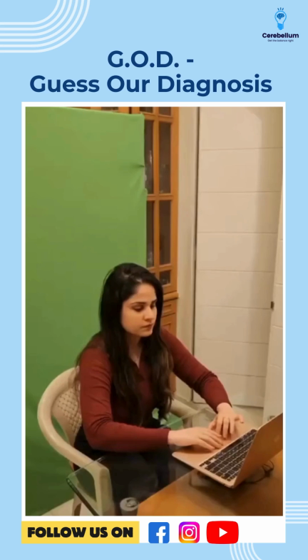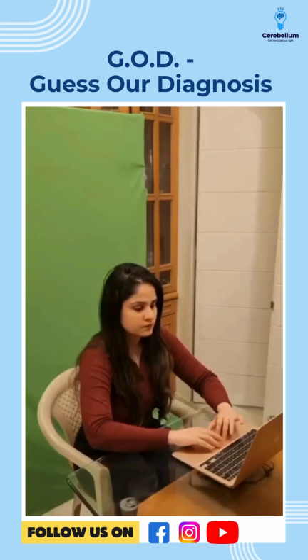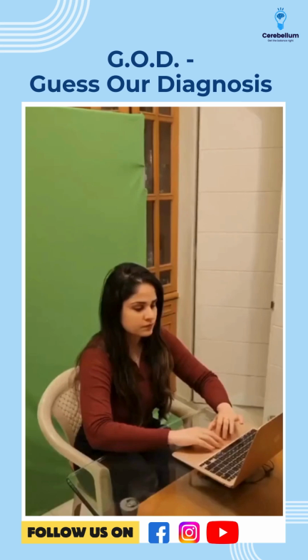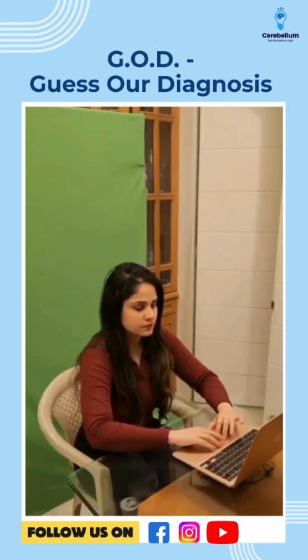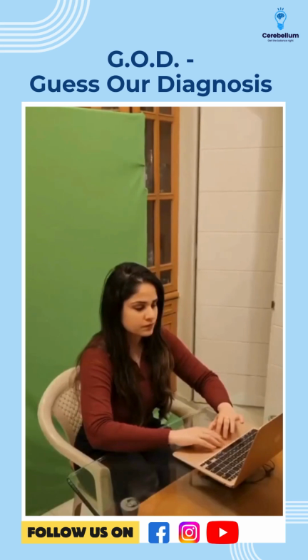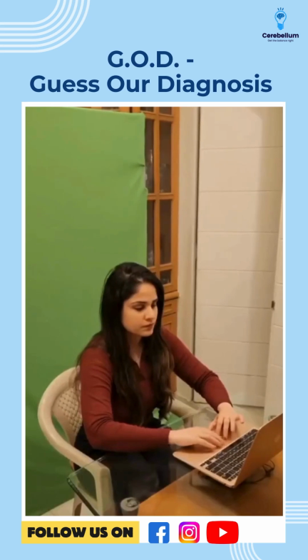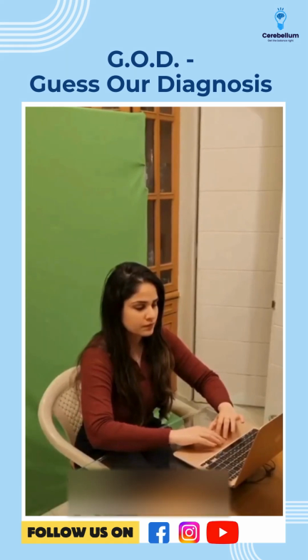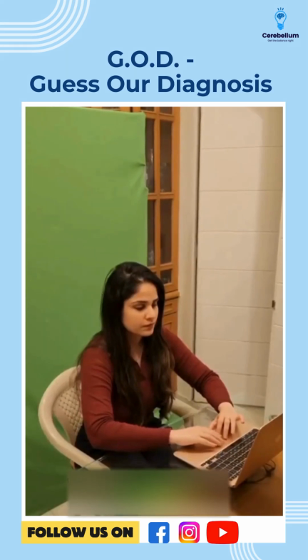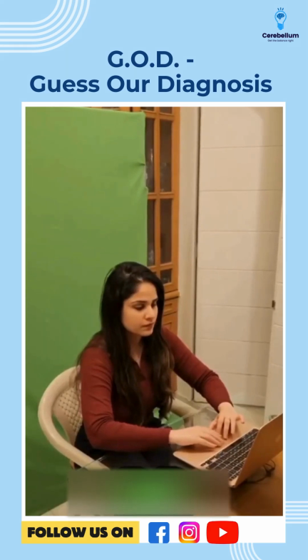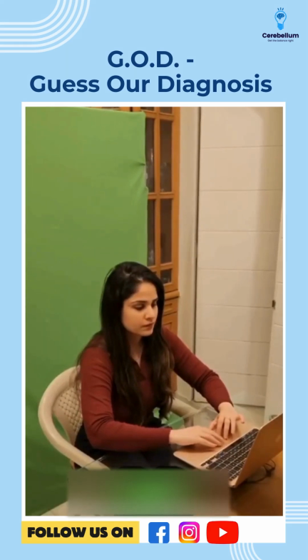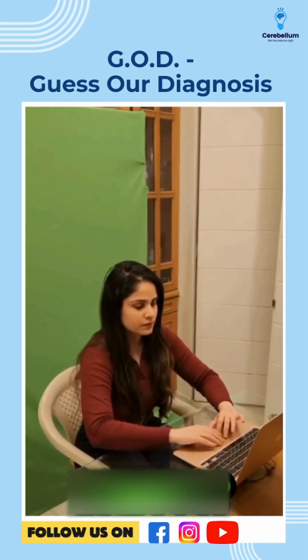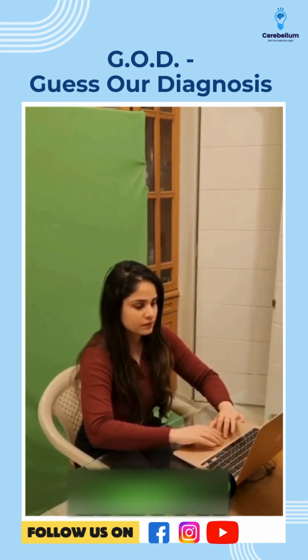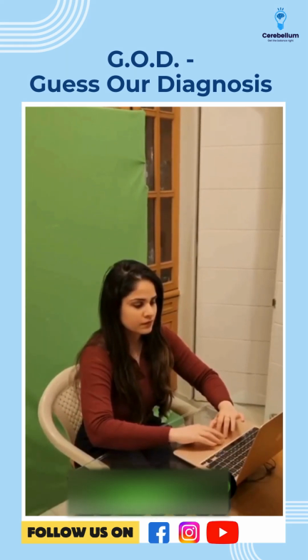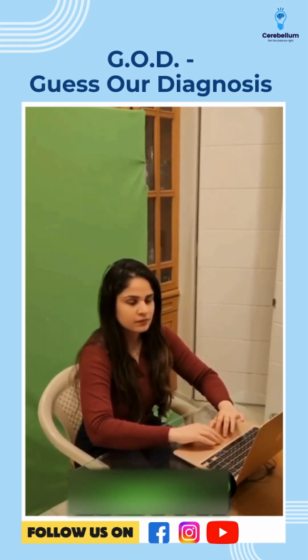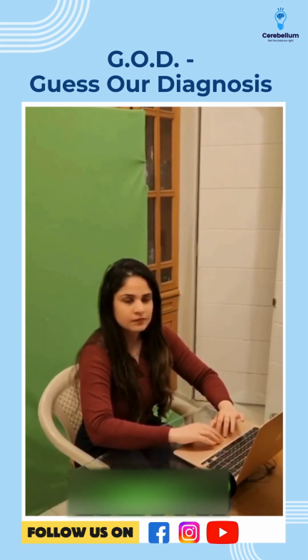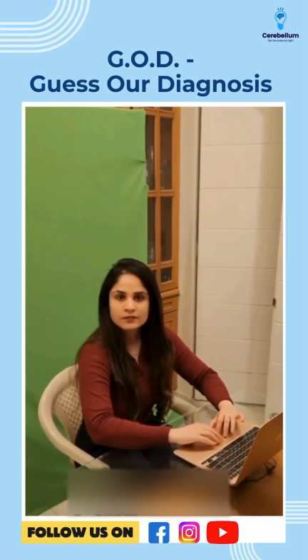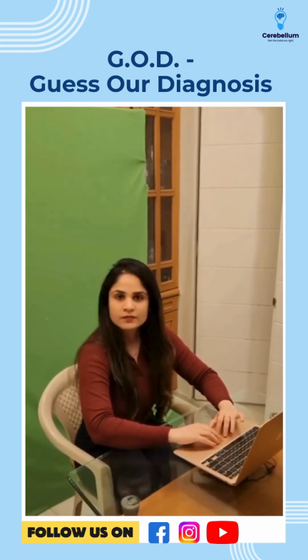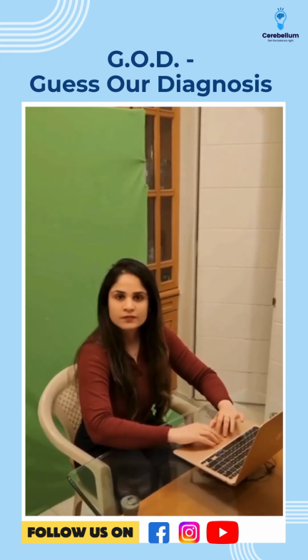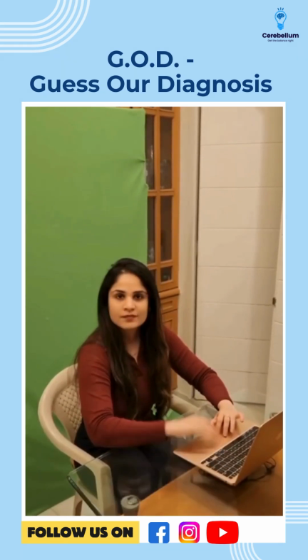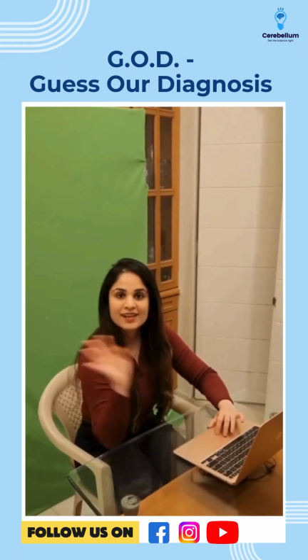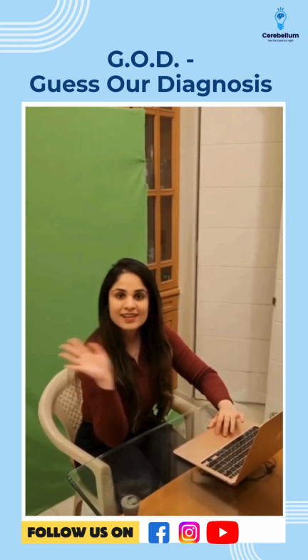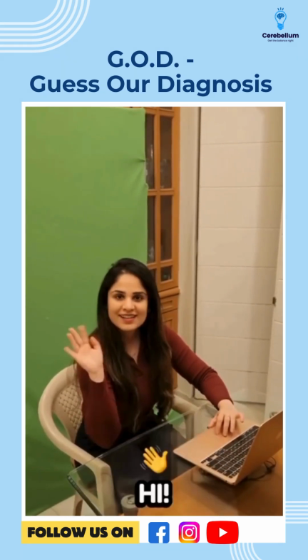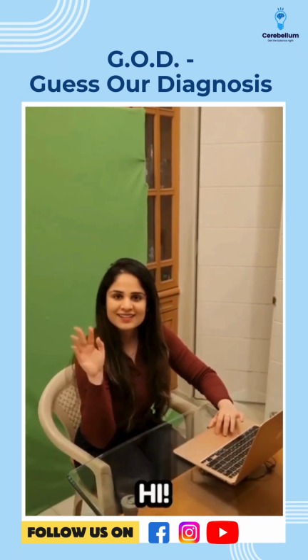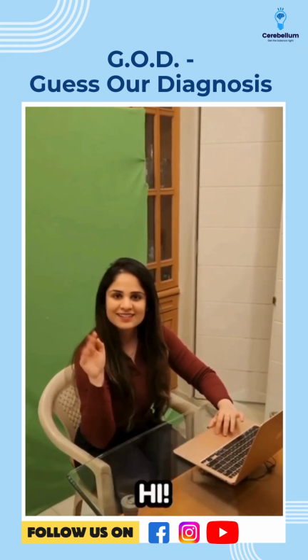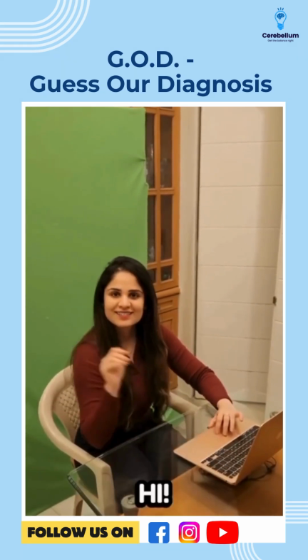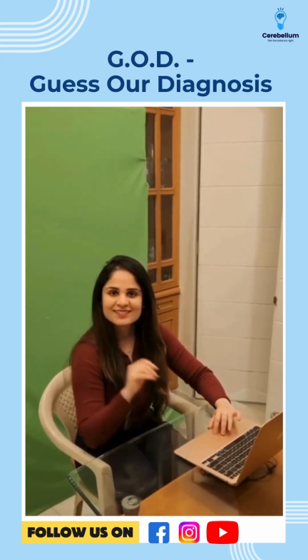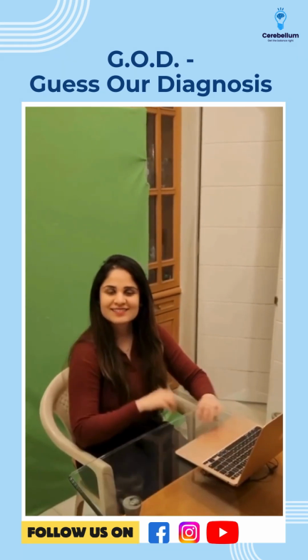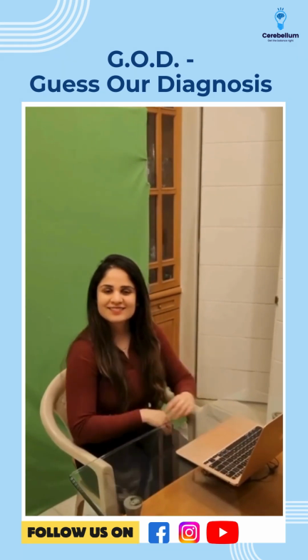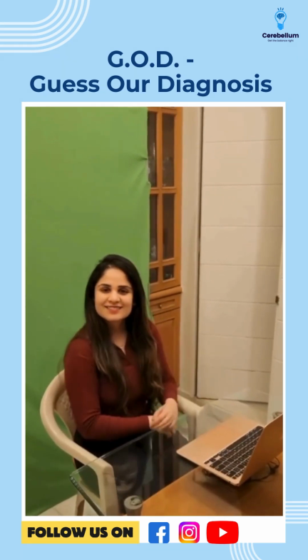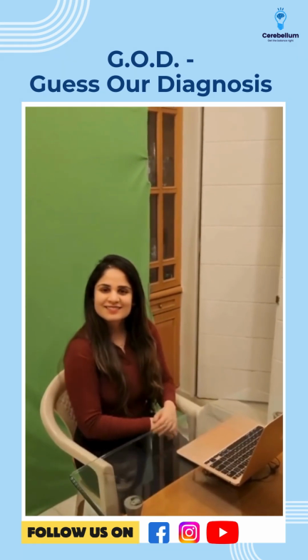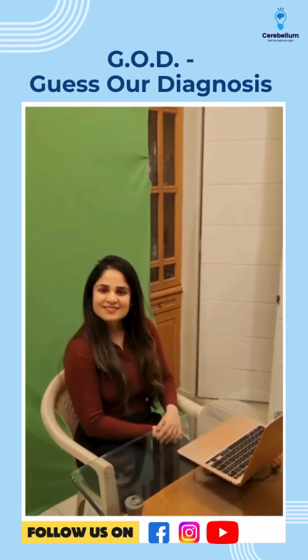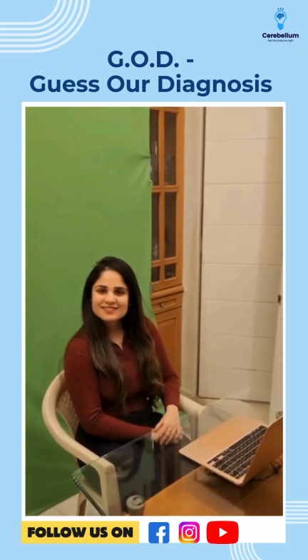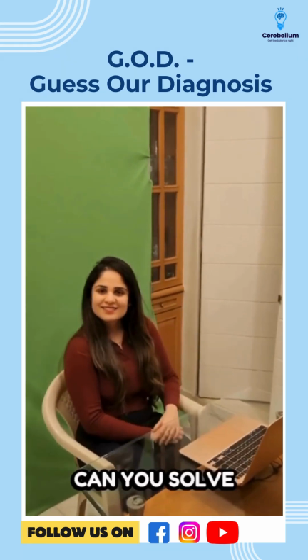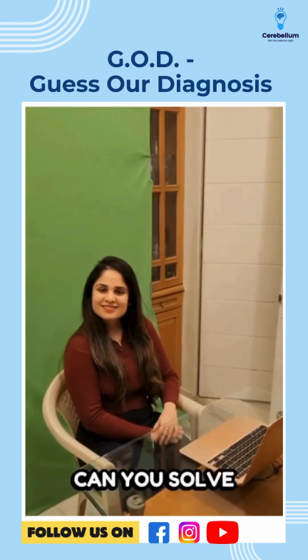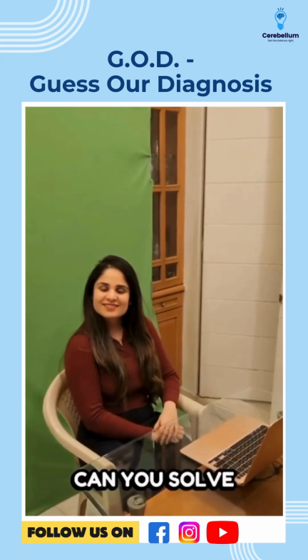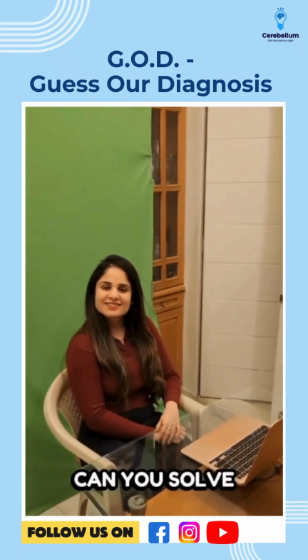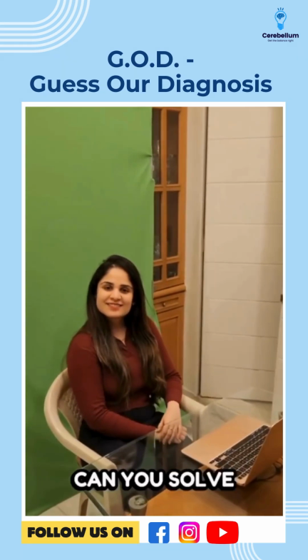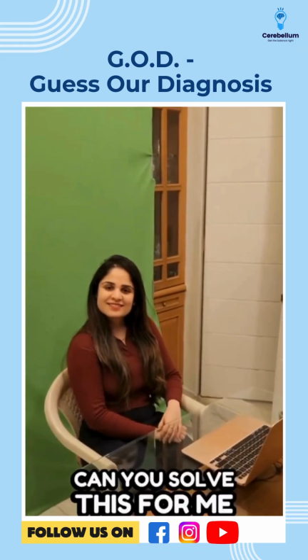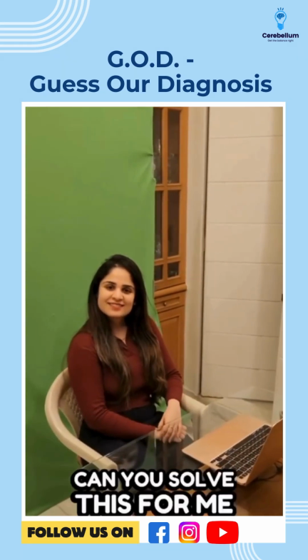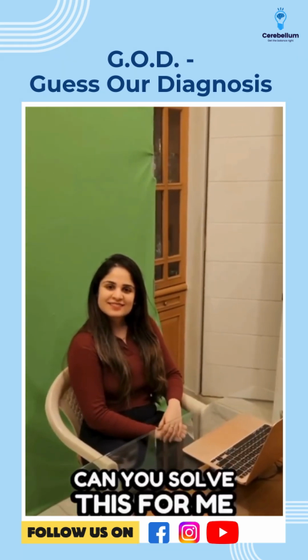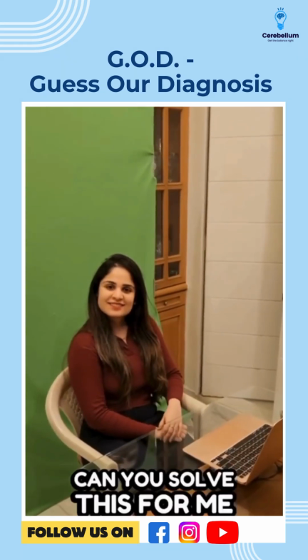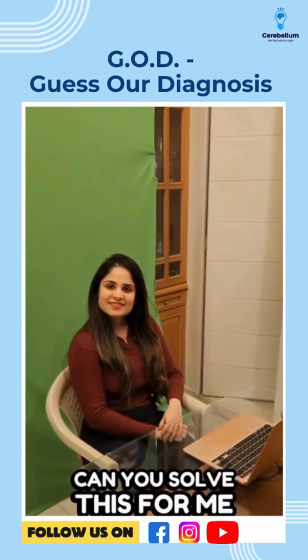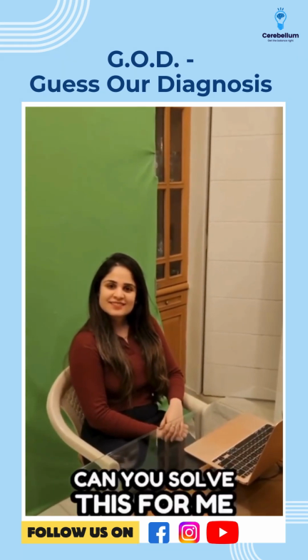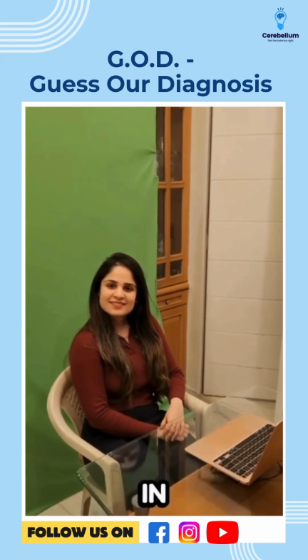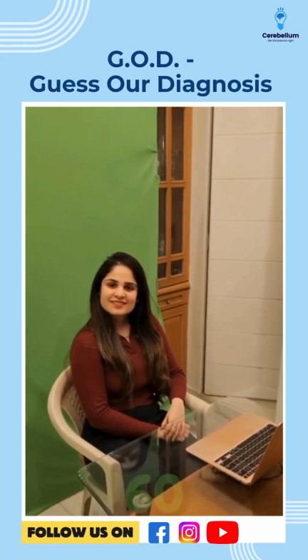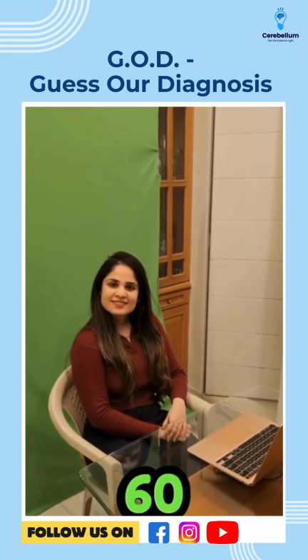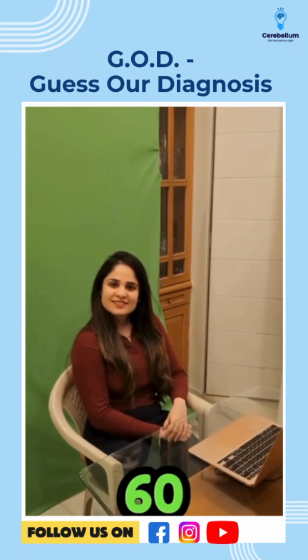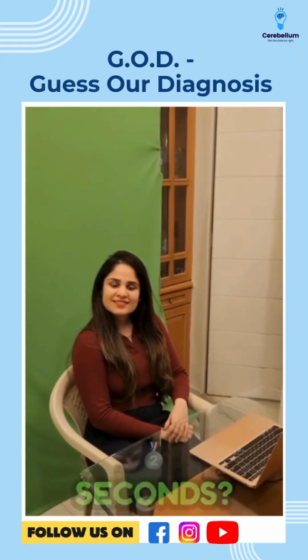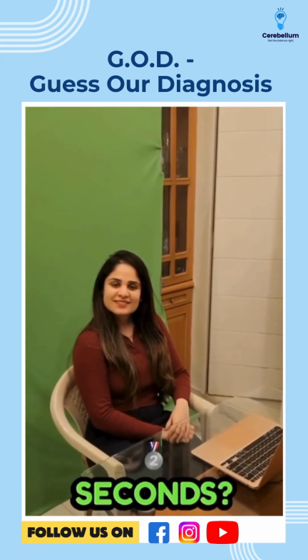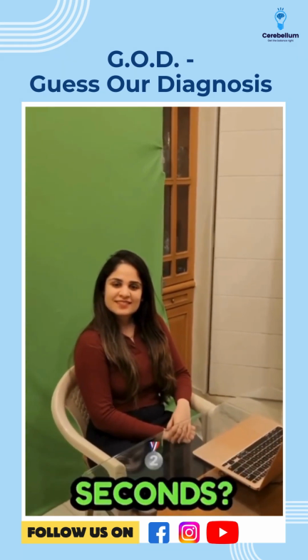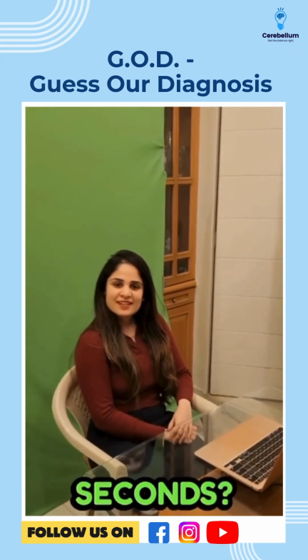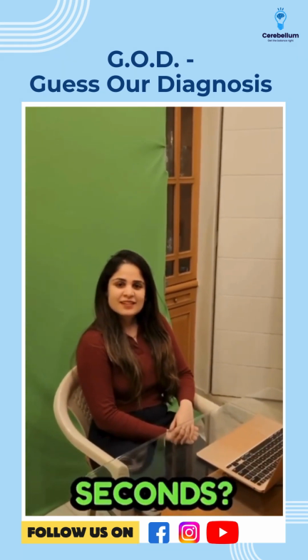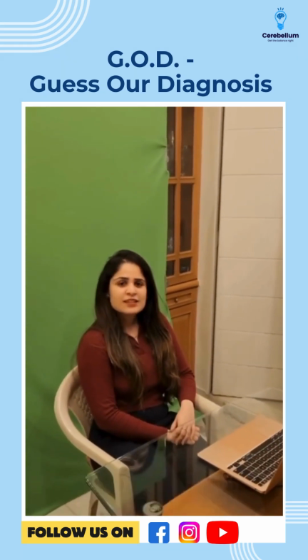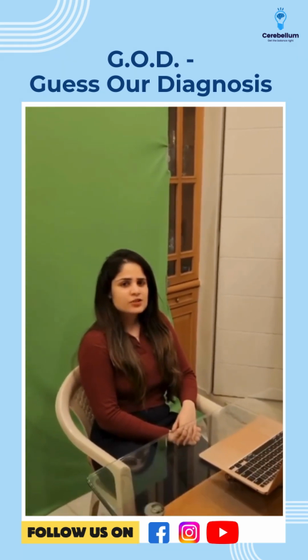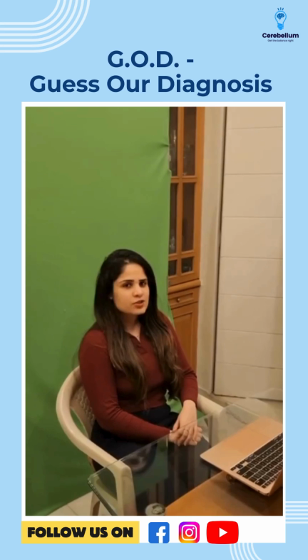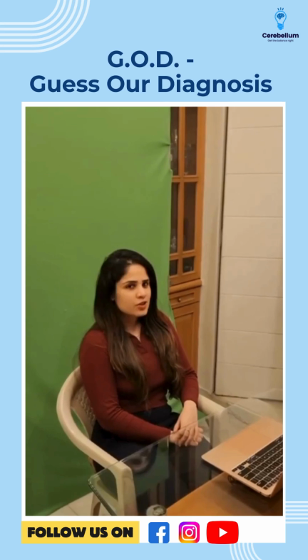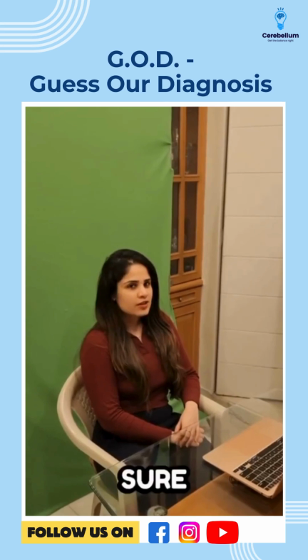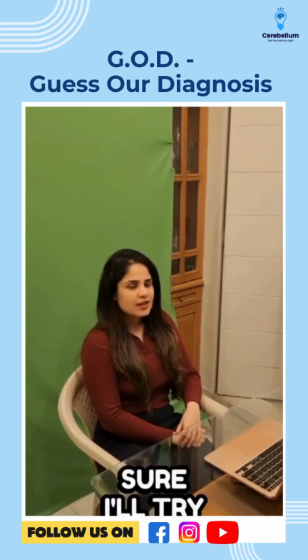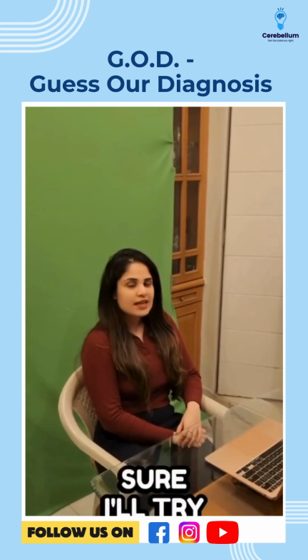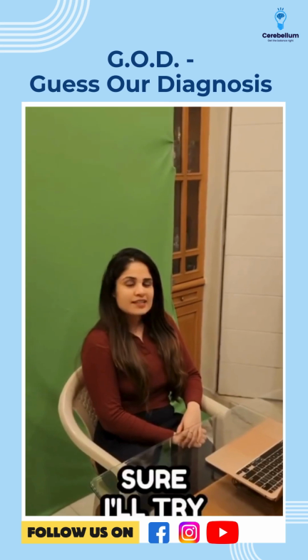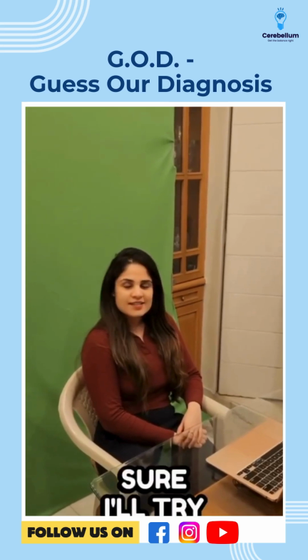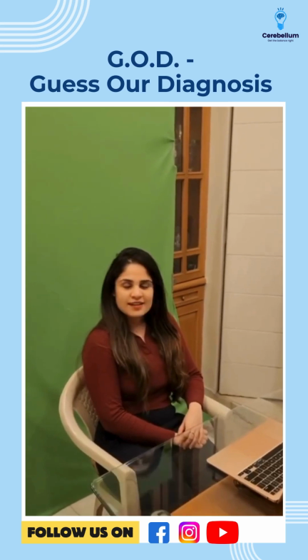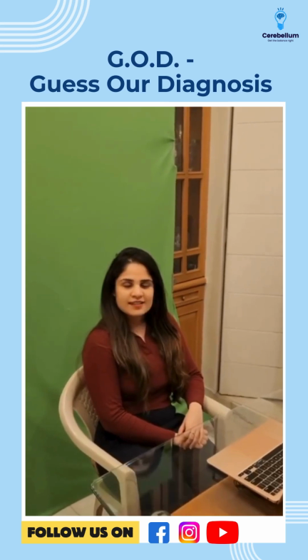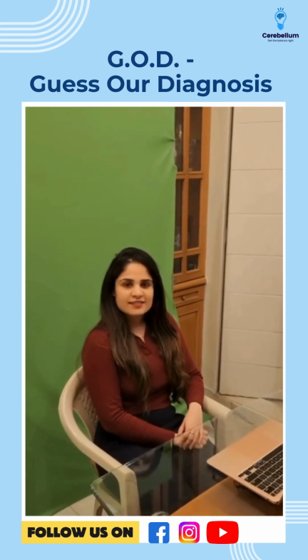Dr. Jainvi. Hi. Can you solve this for me in 60 seconds? Sure, I'll try.